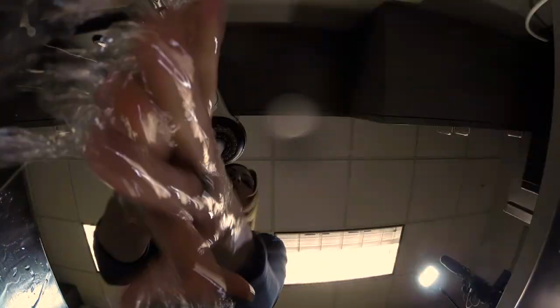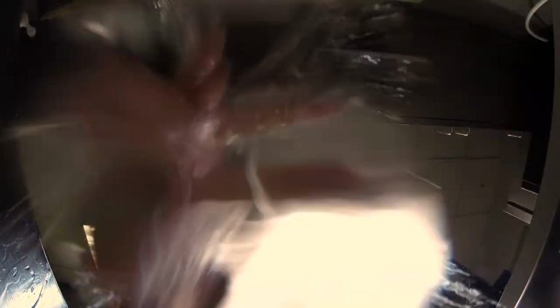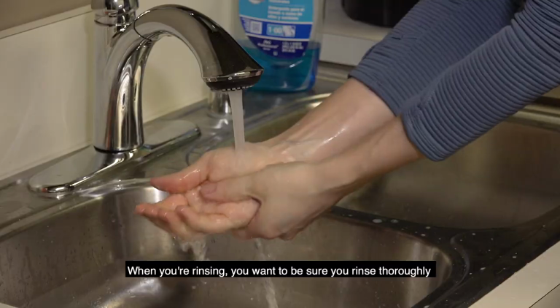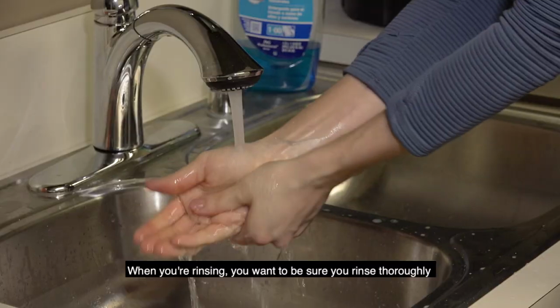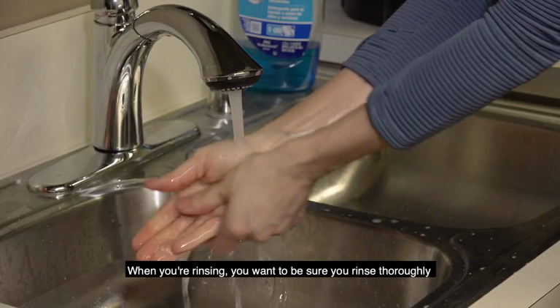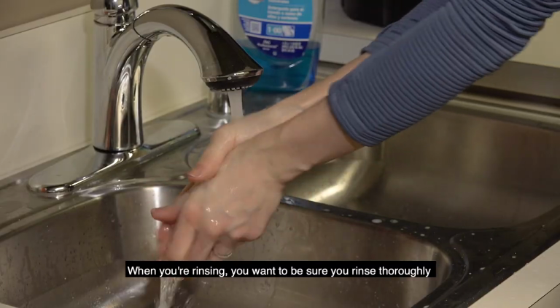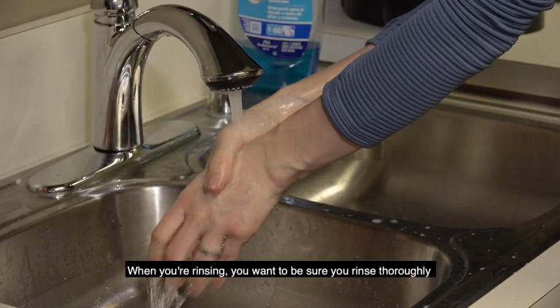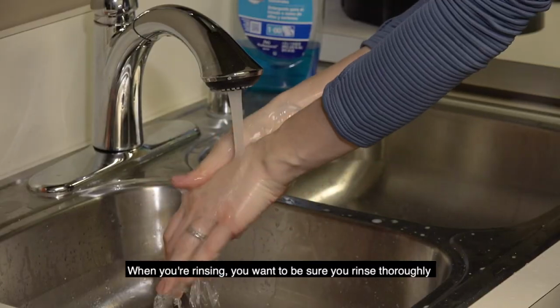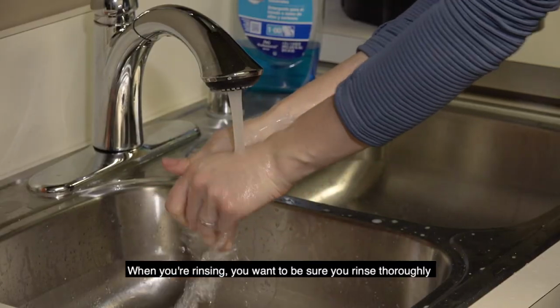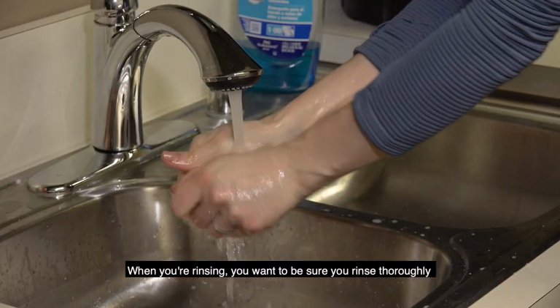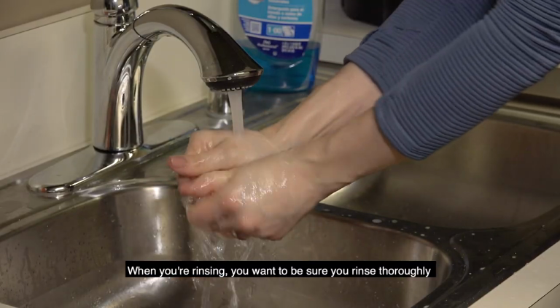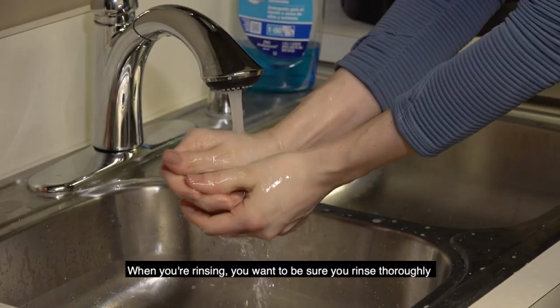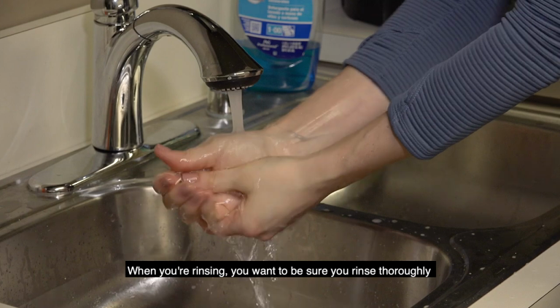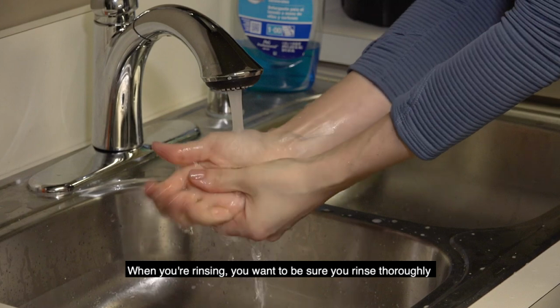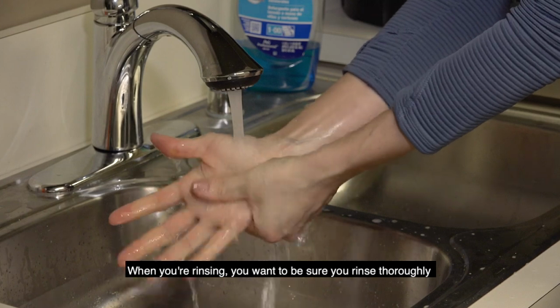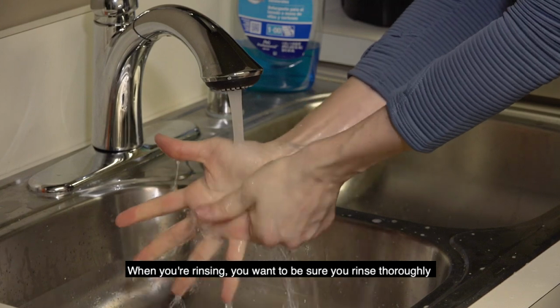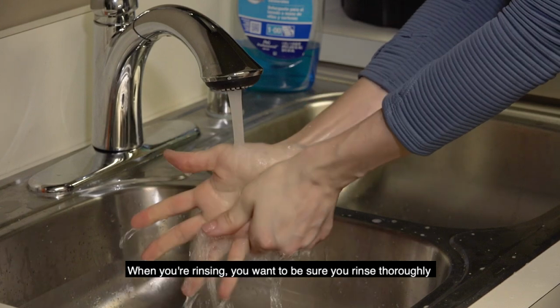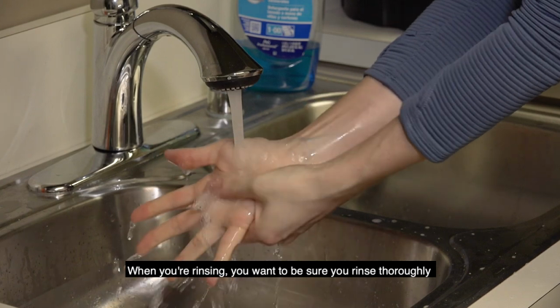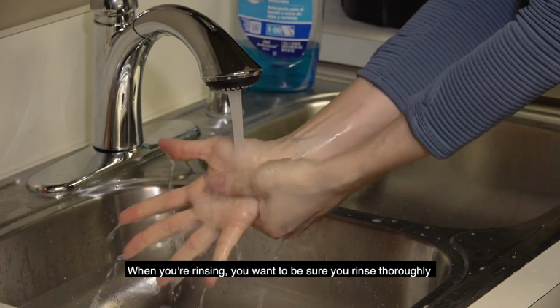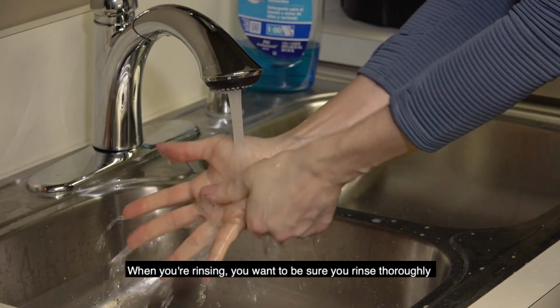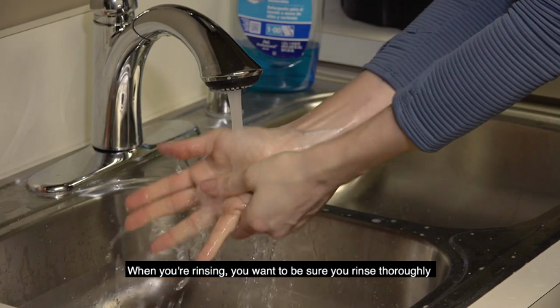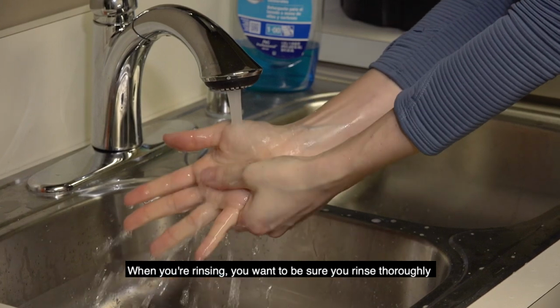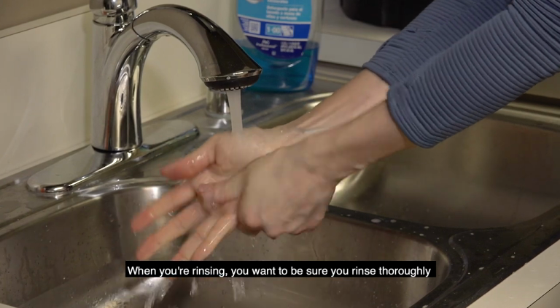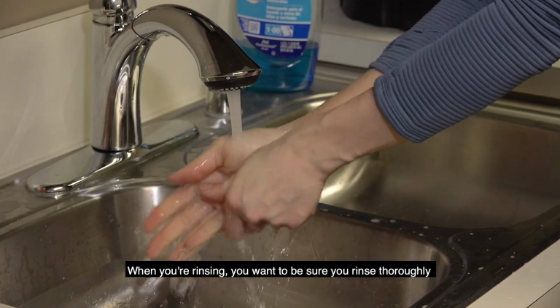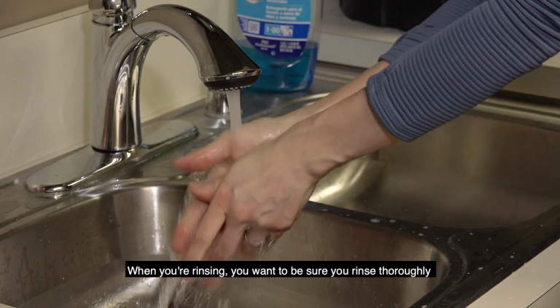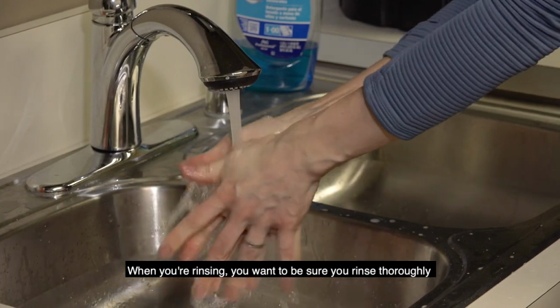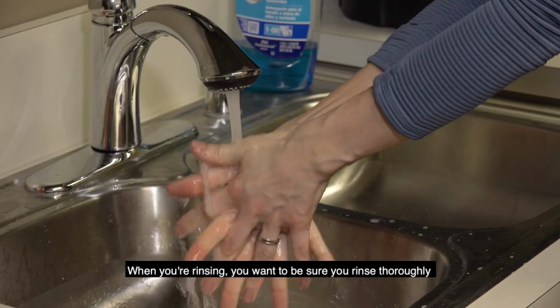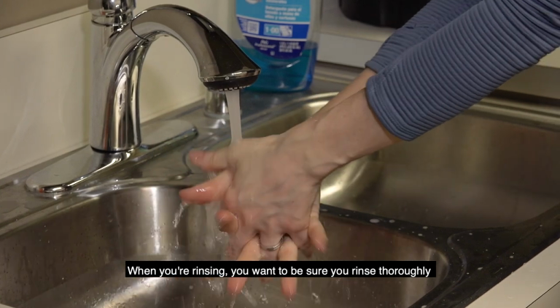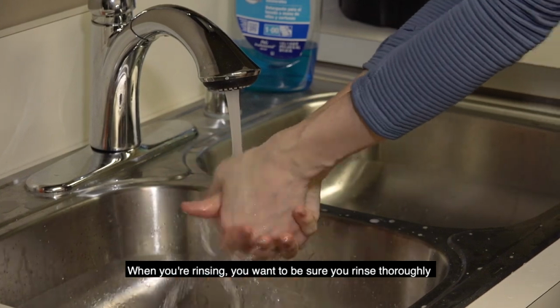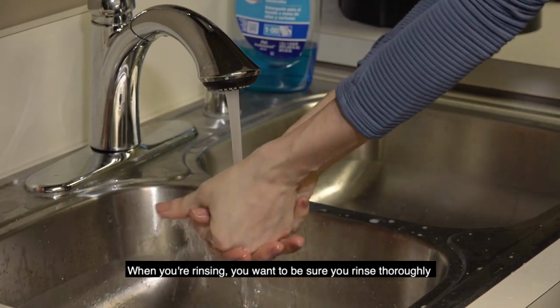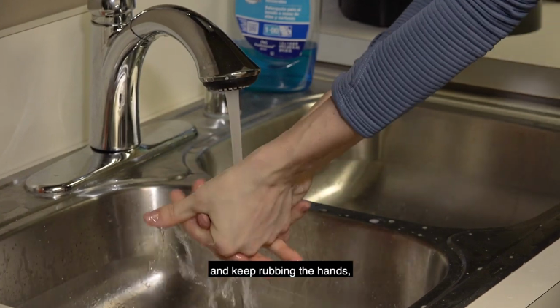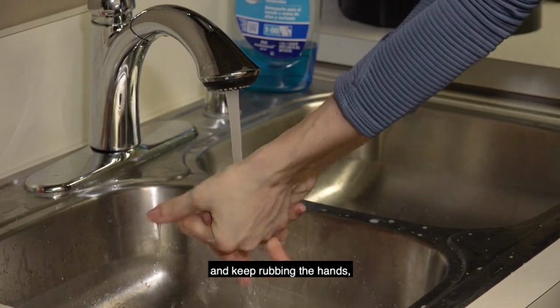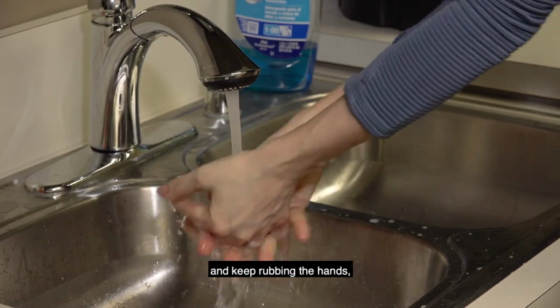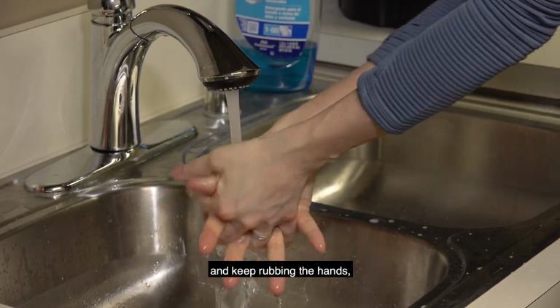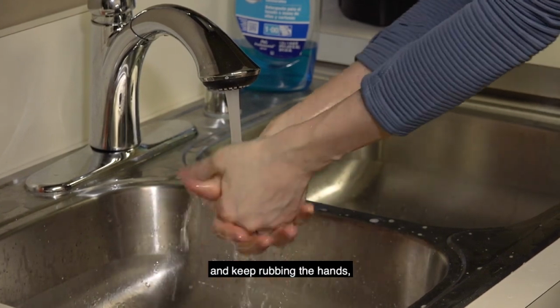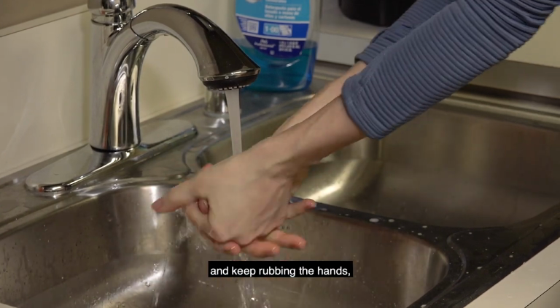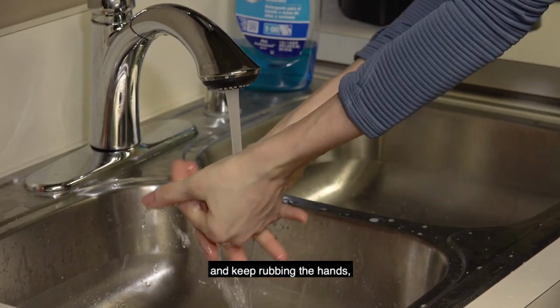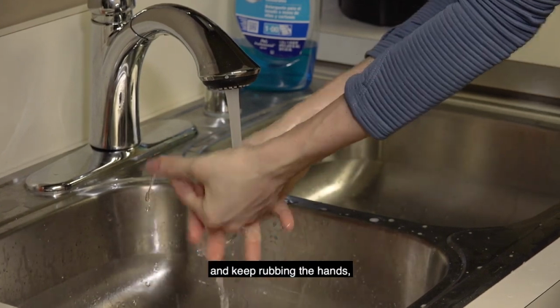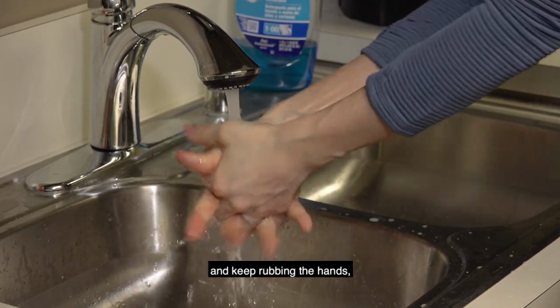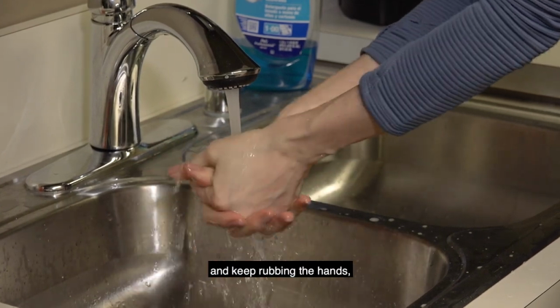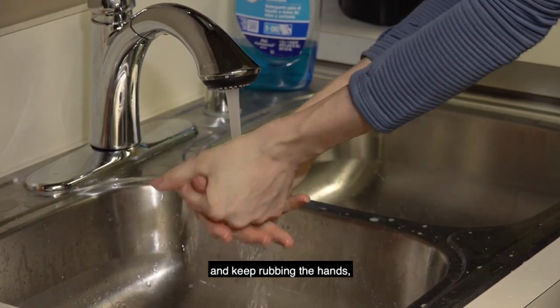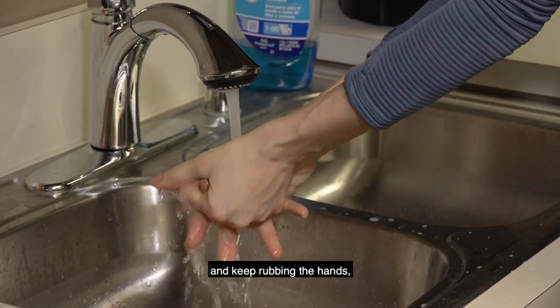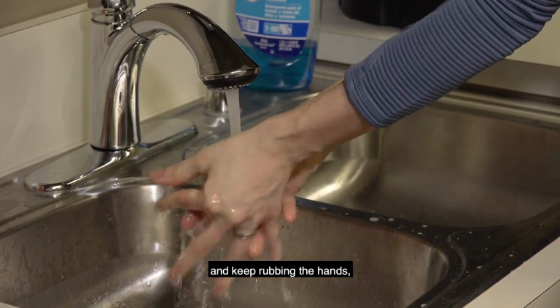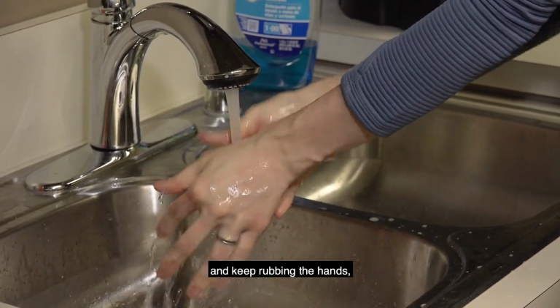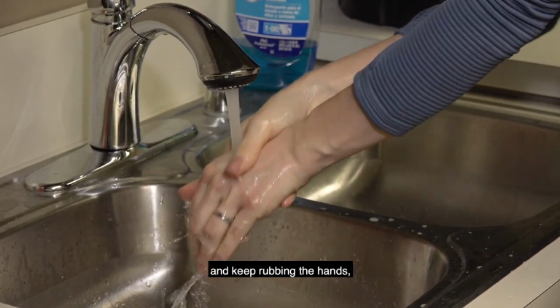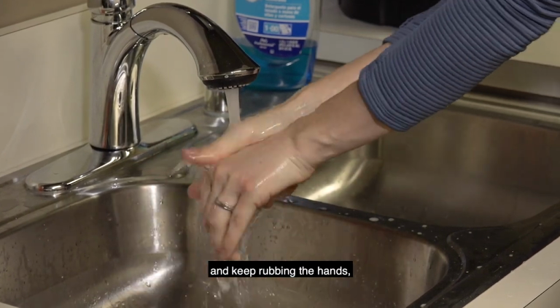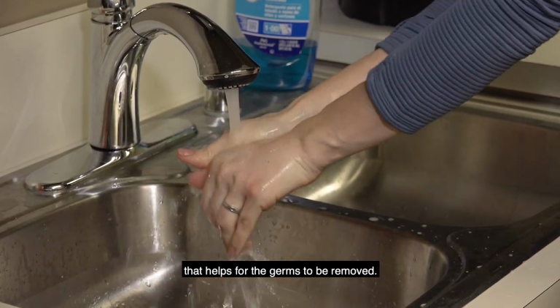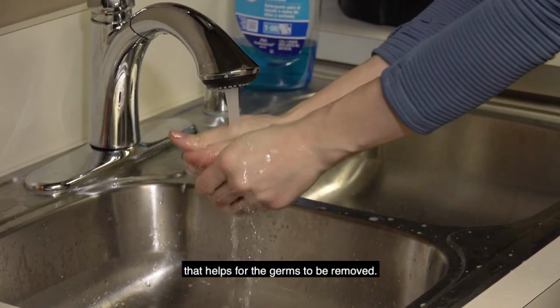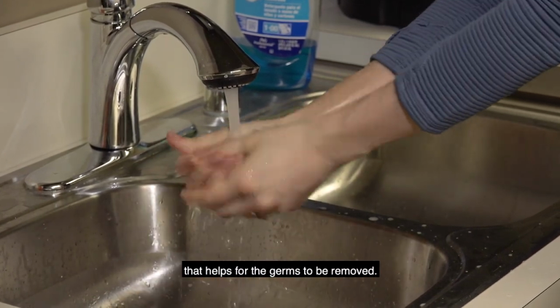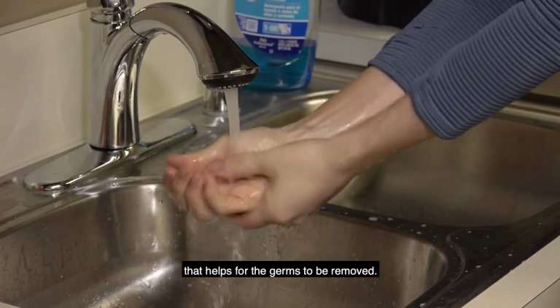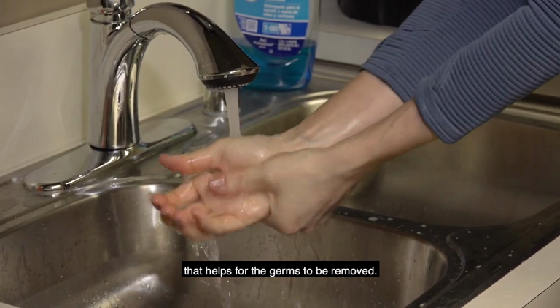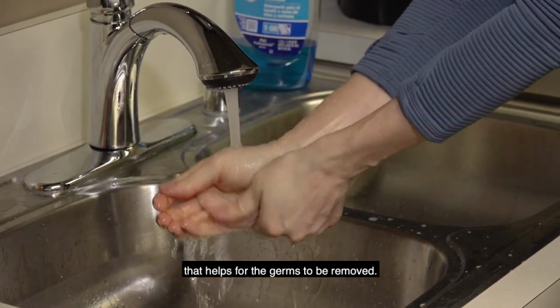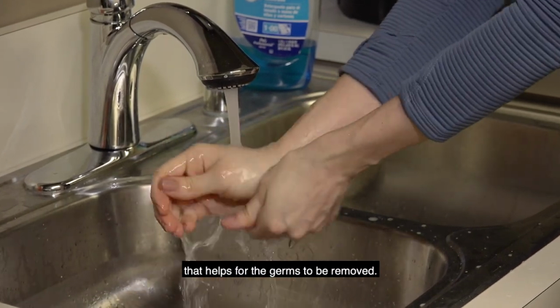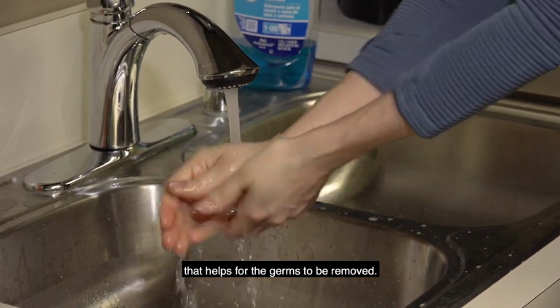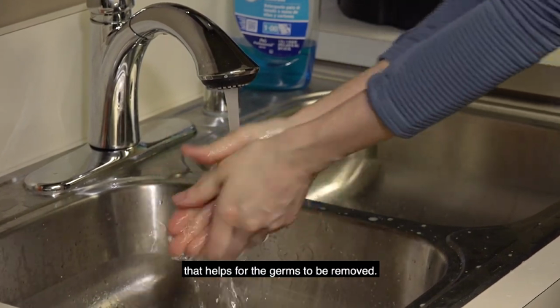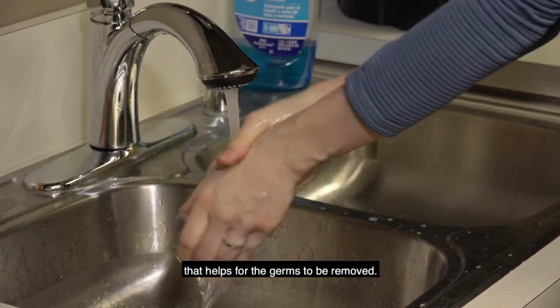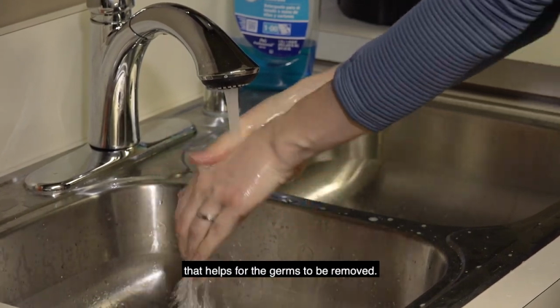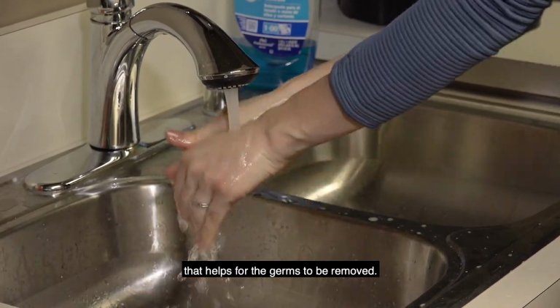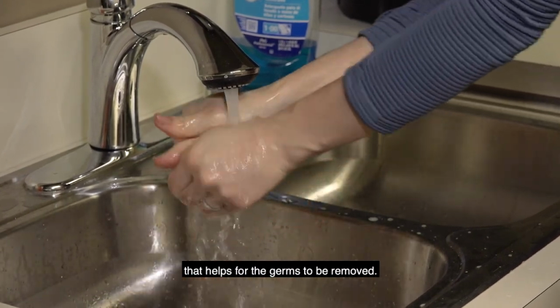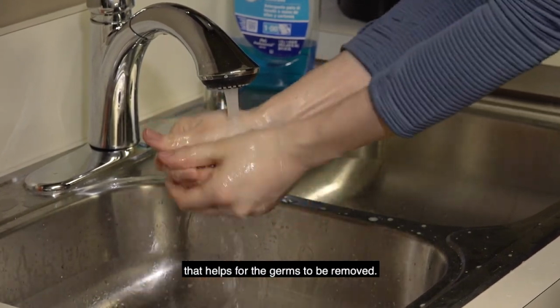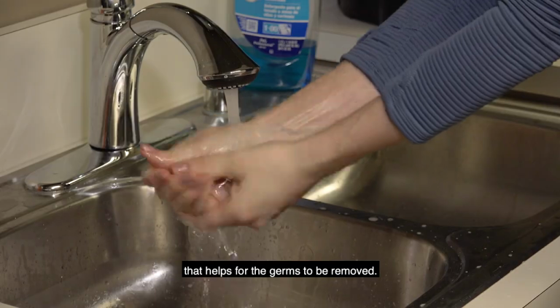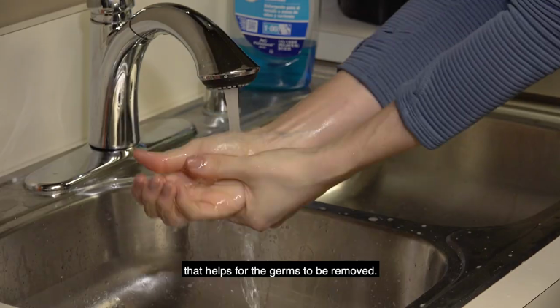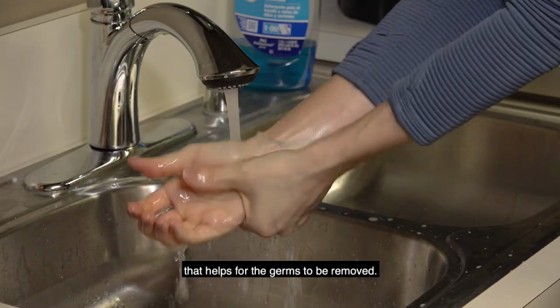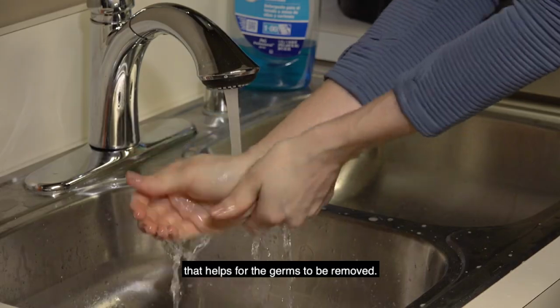When you're rinsing, you want to be sure you rinse thoroughly and keep rubbing the hands. That helps for the germs to be removed.